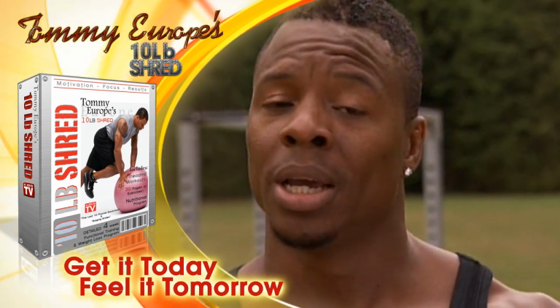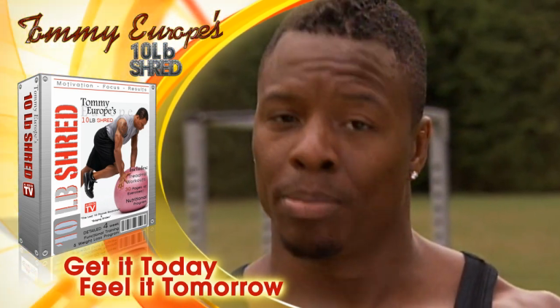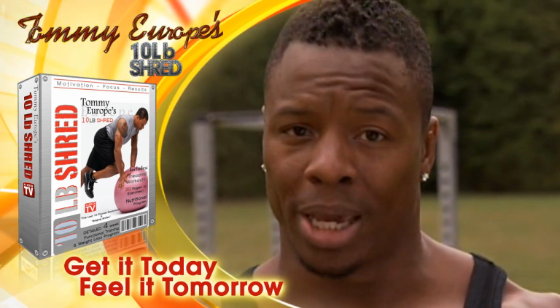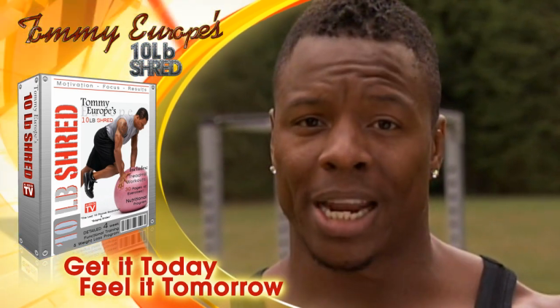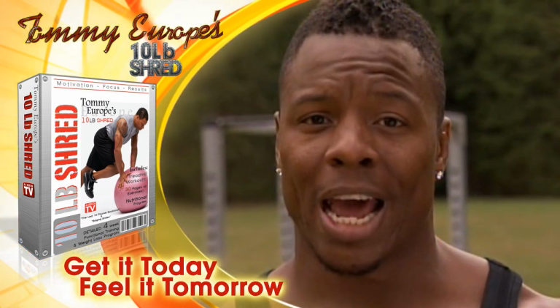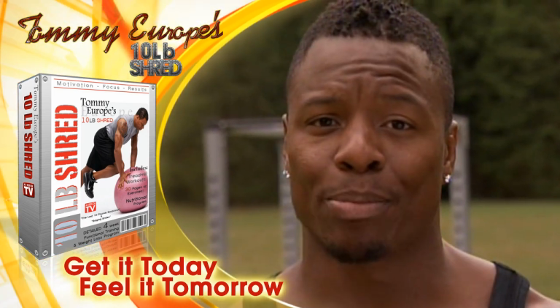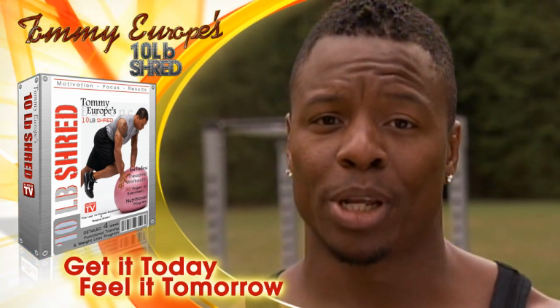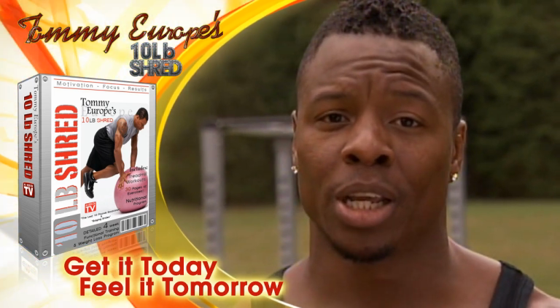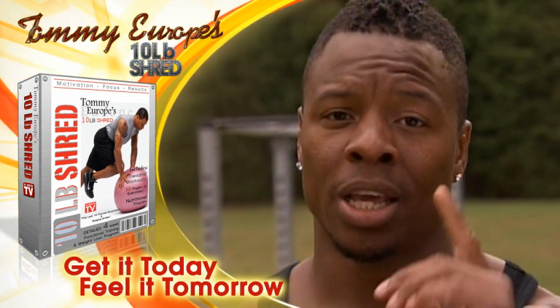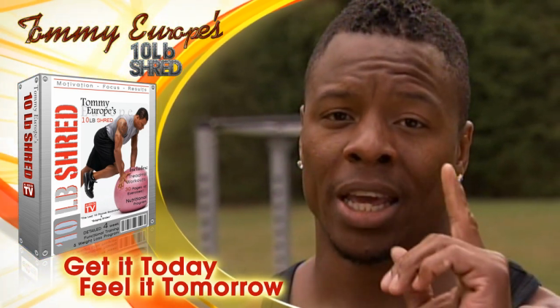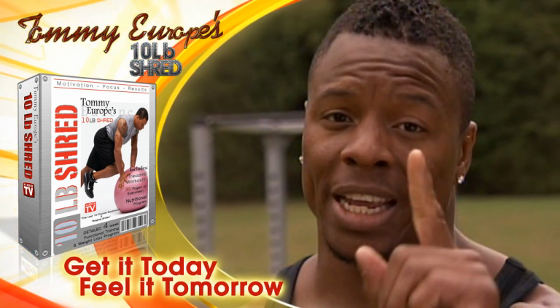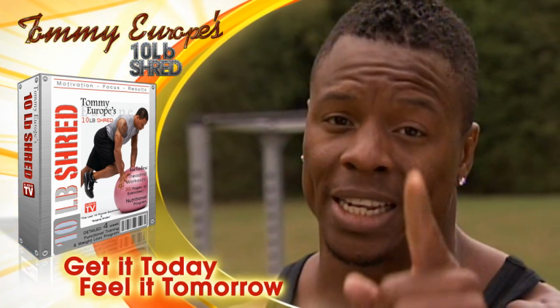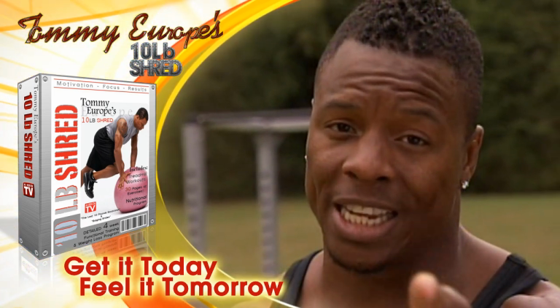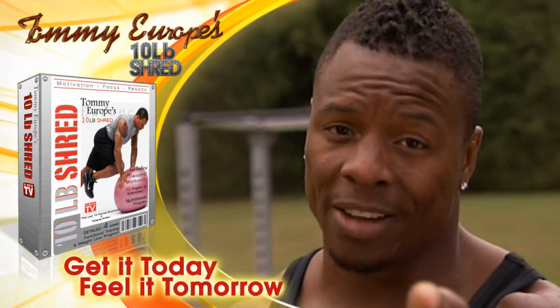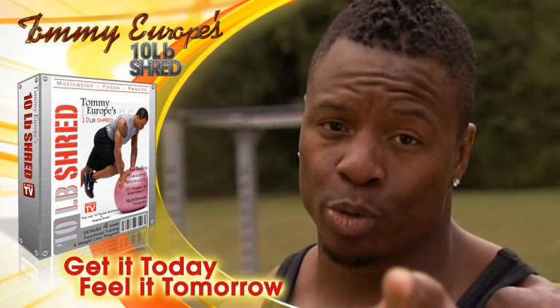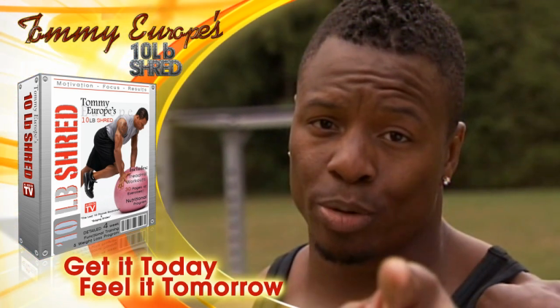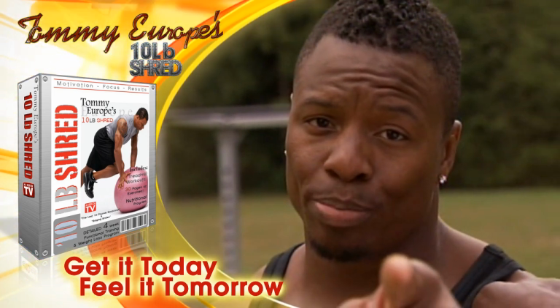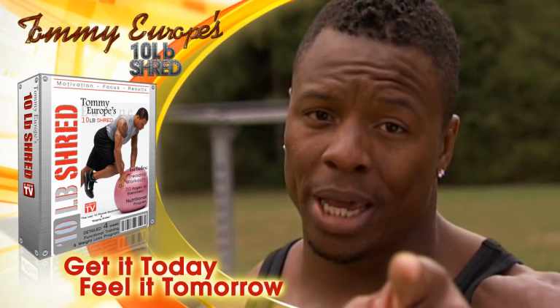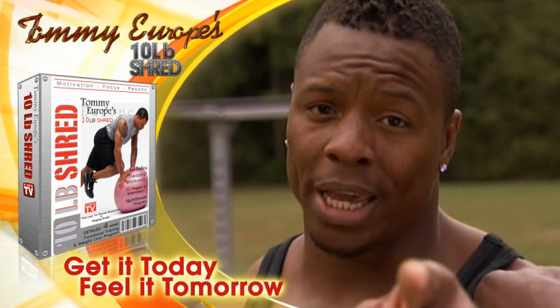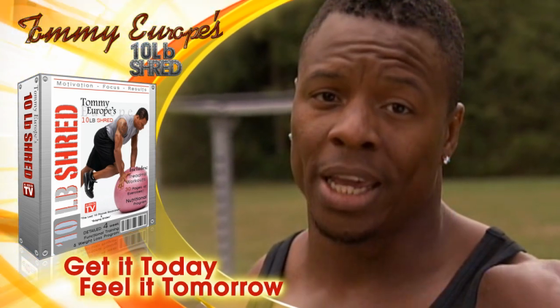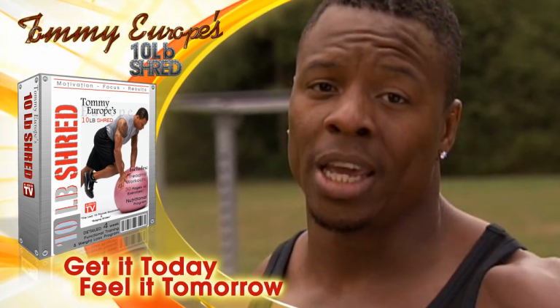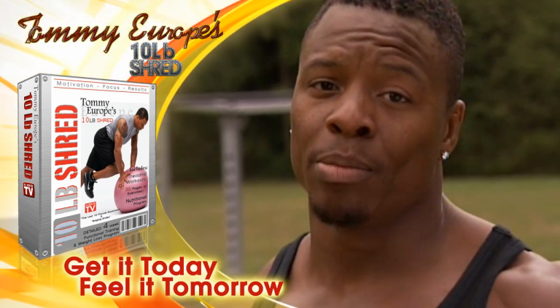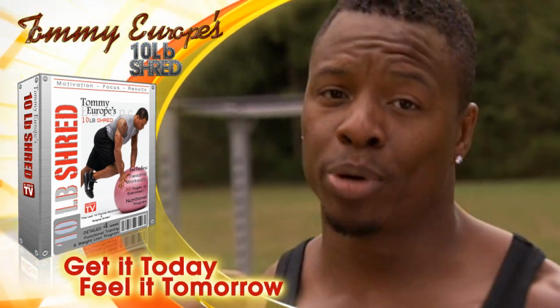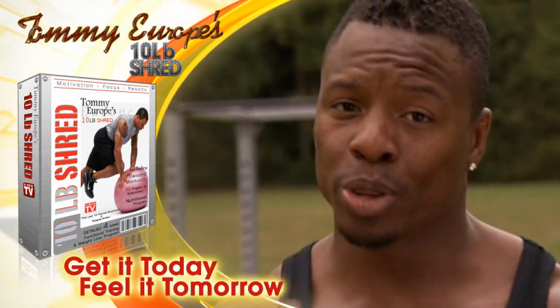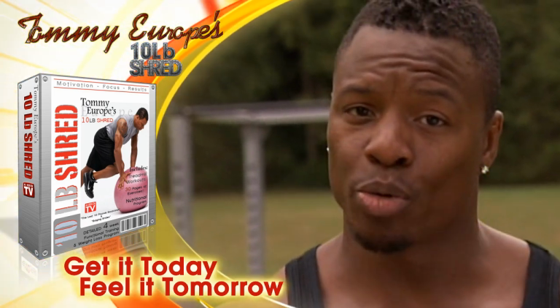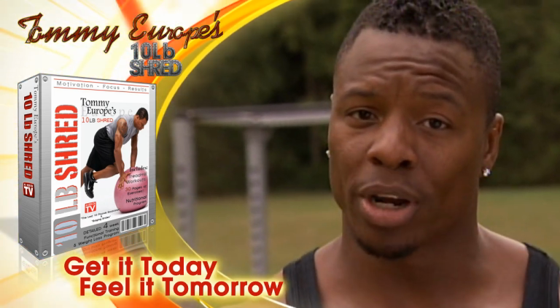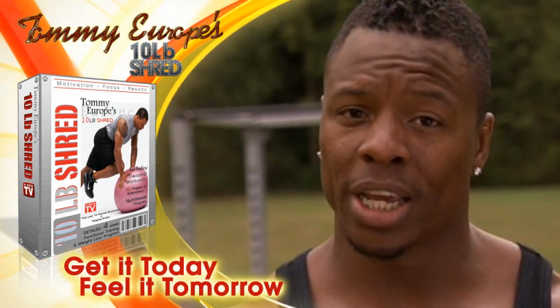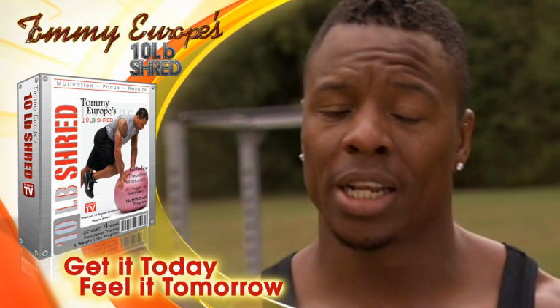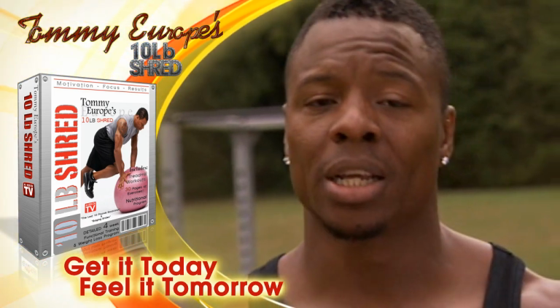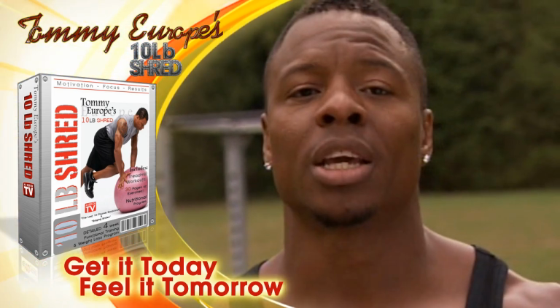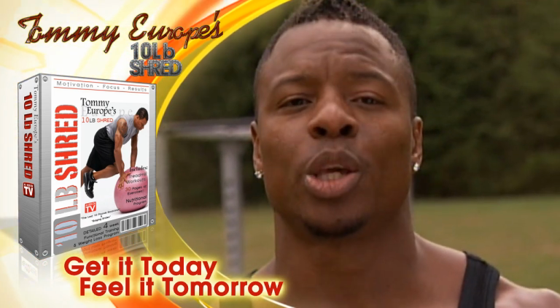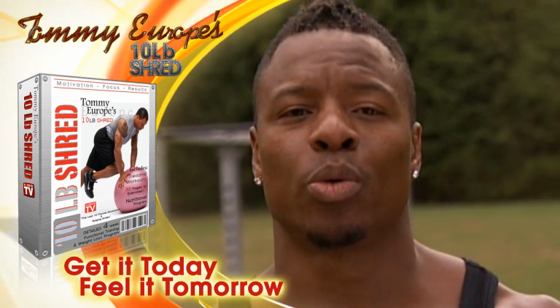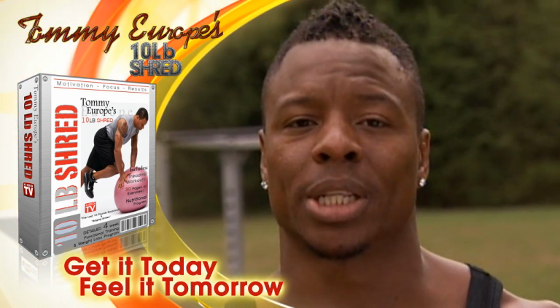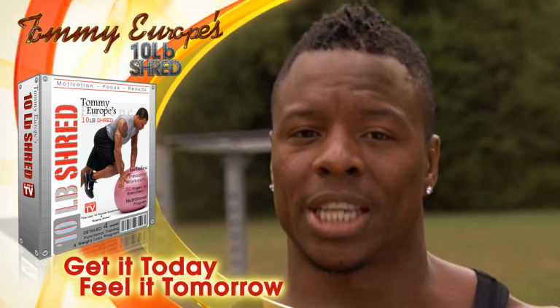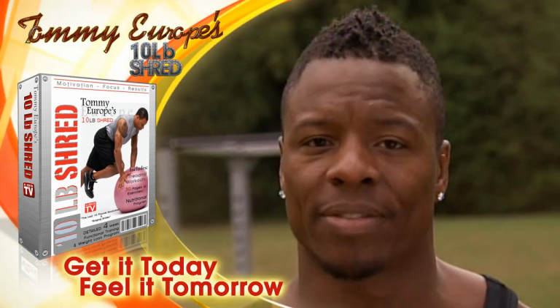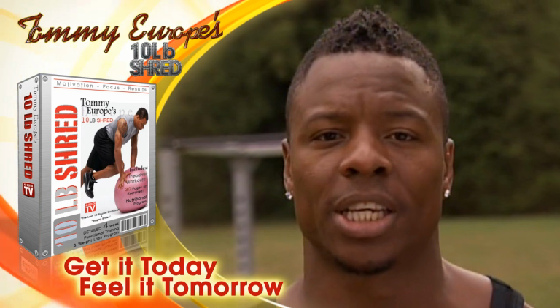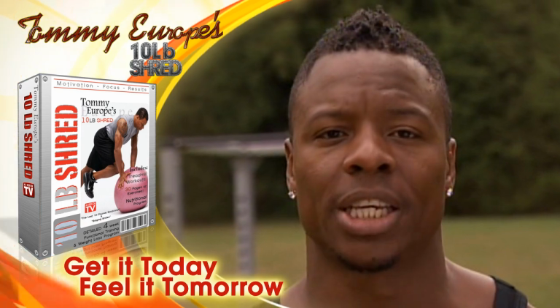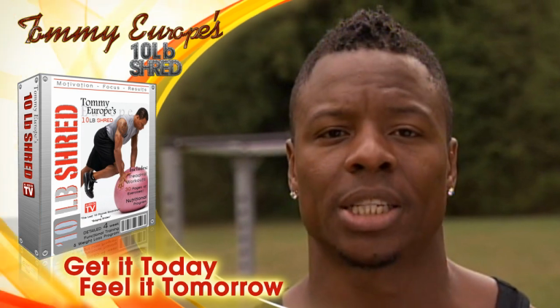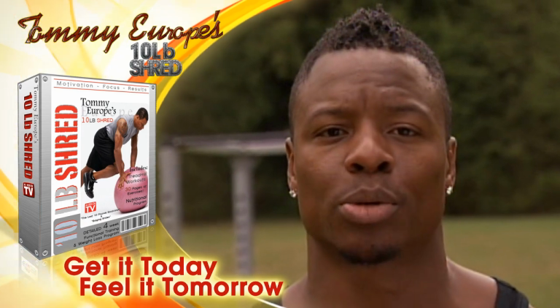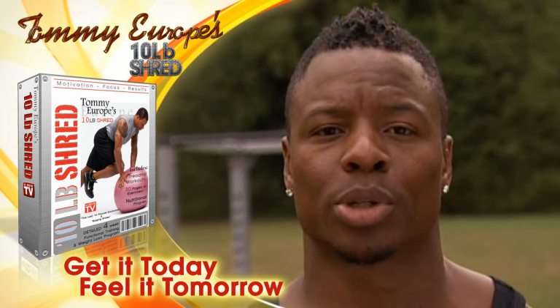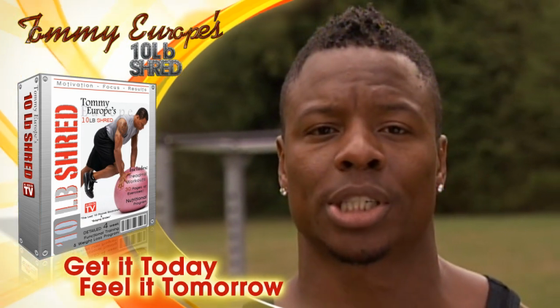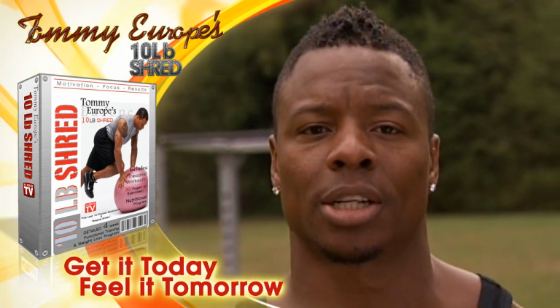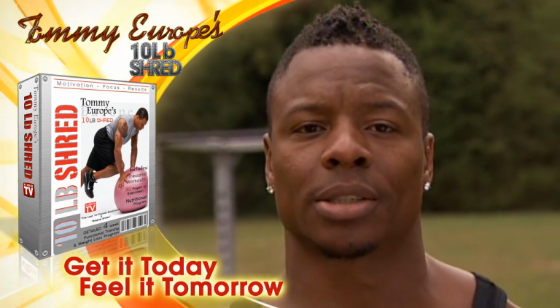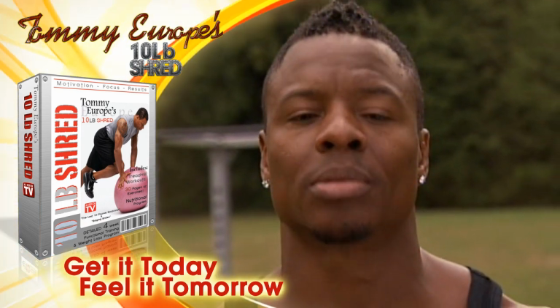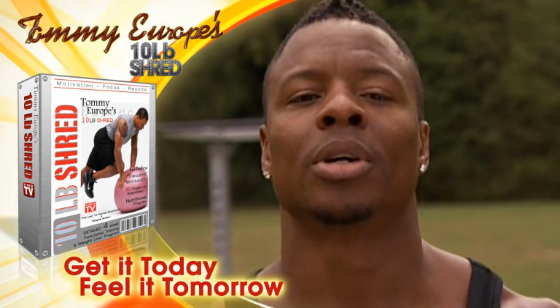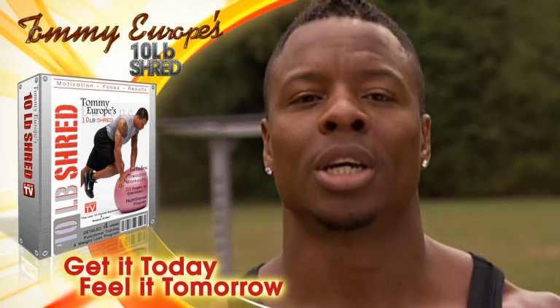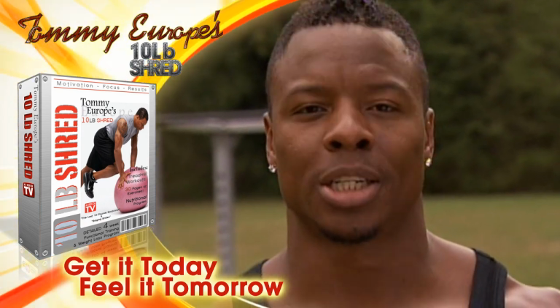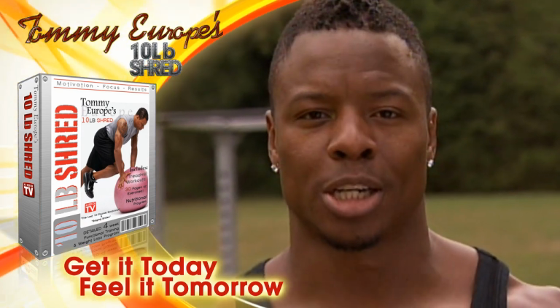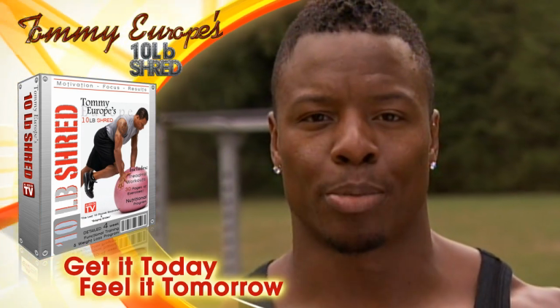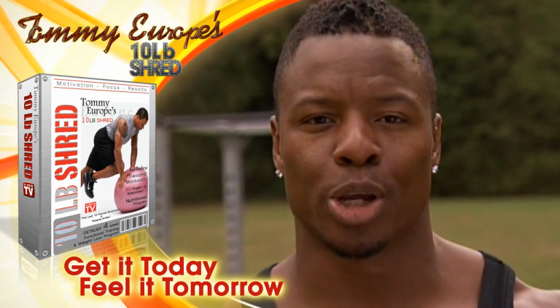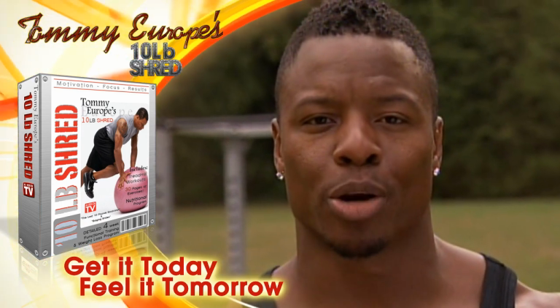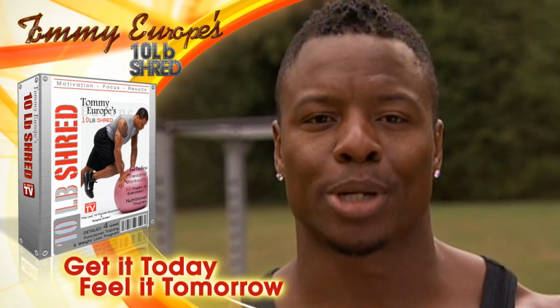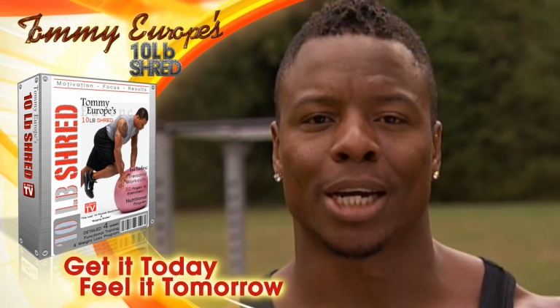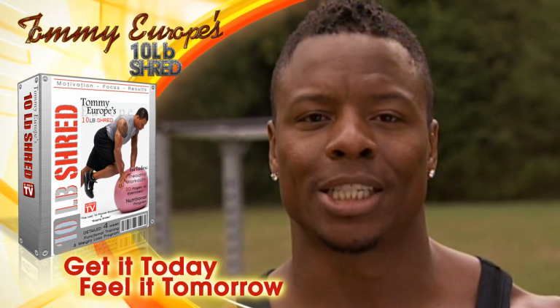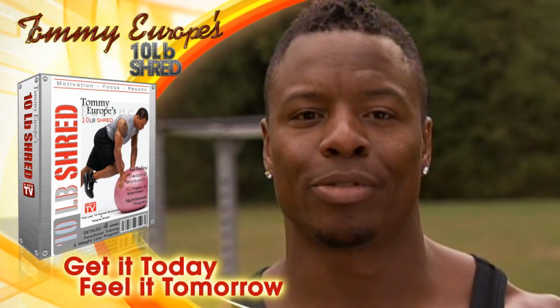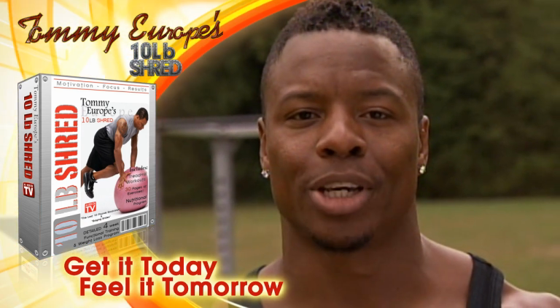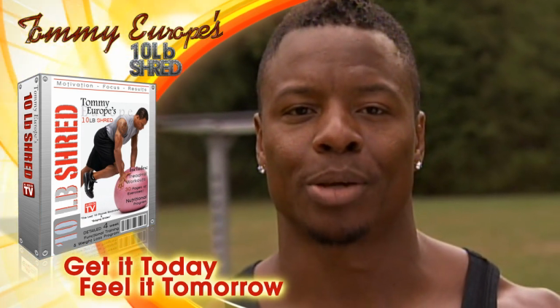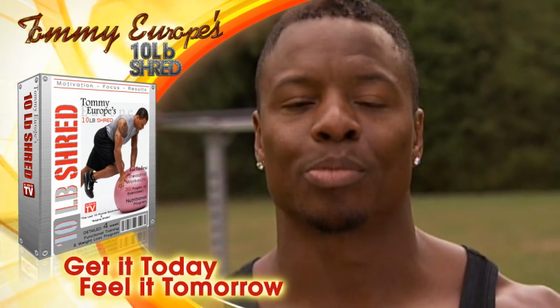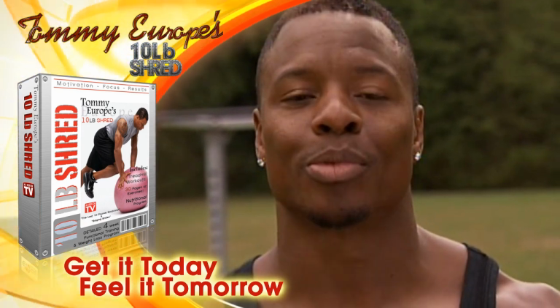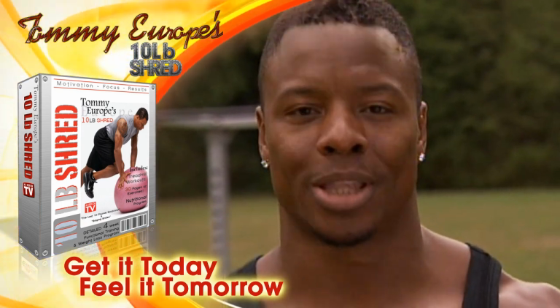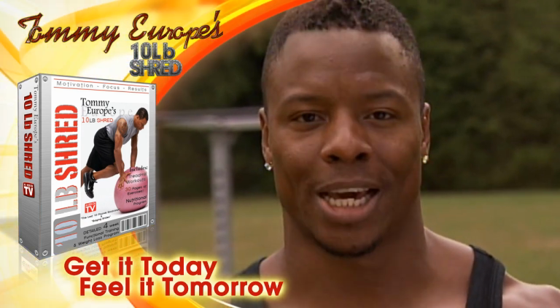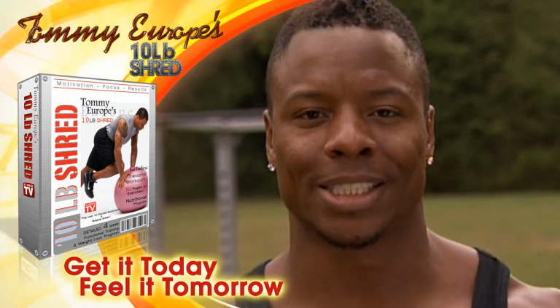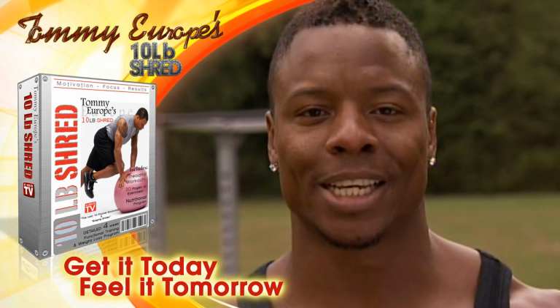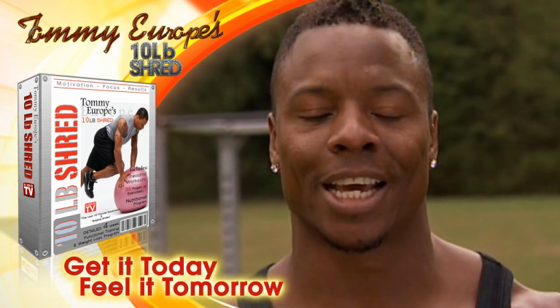Make it happen, it definitely will pay. Put the work in, you will definitely yield the results. TommyEurope.tv, thanks again.